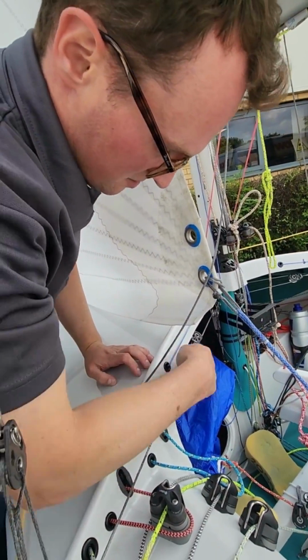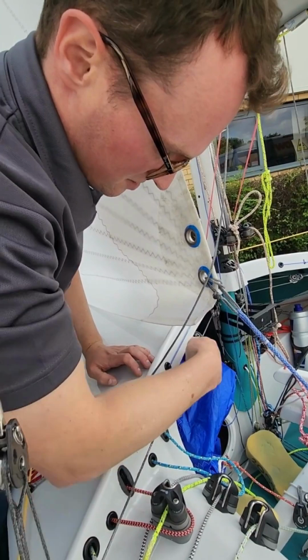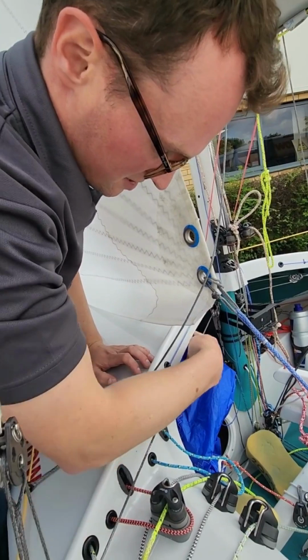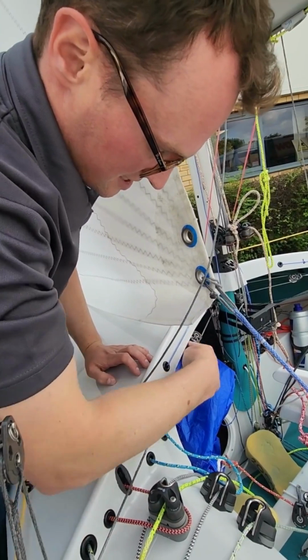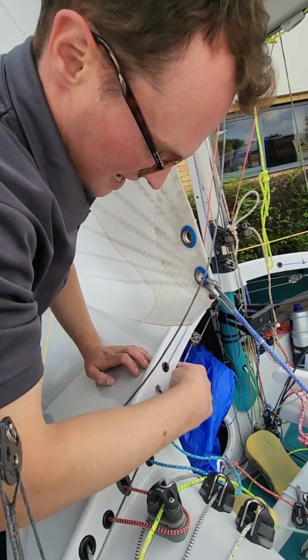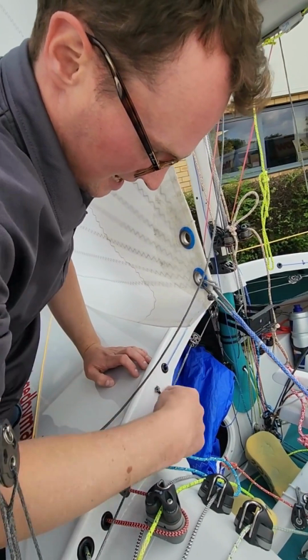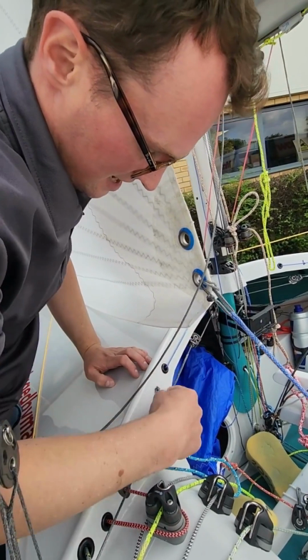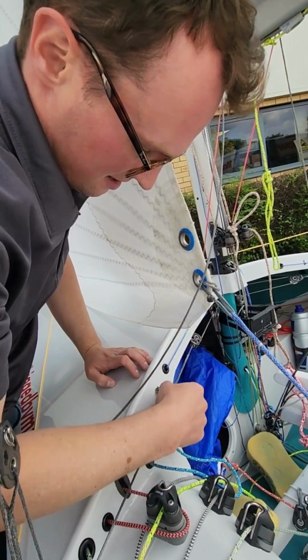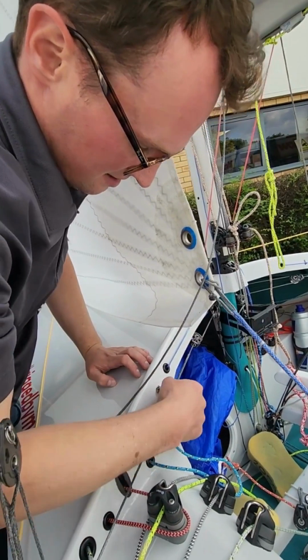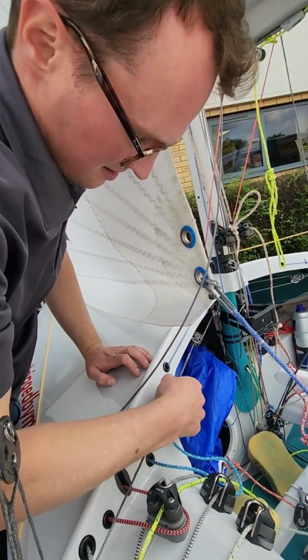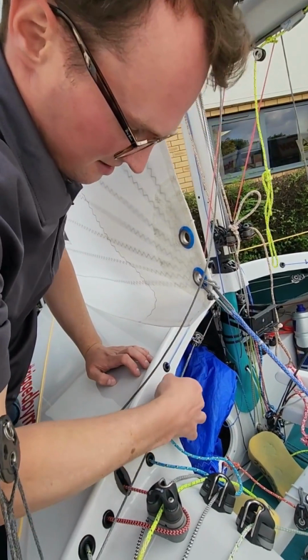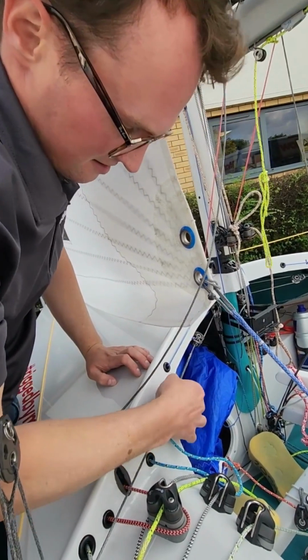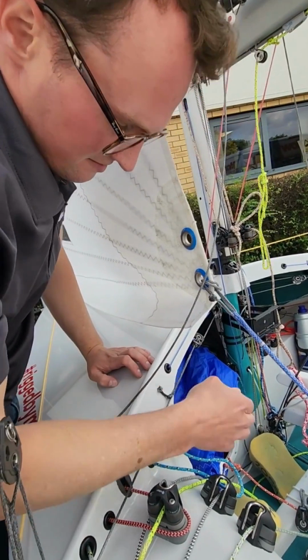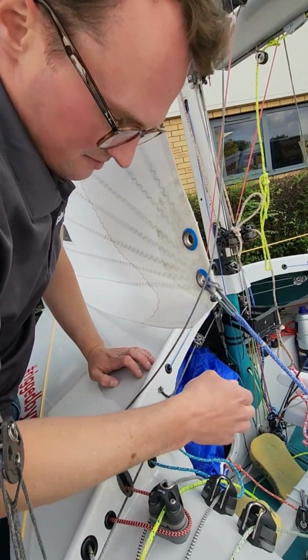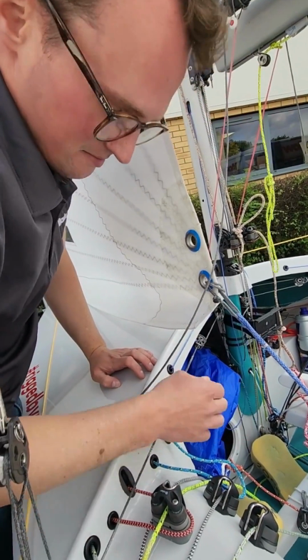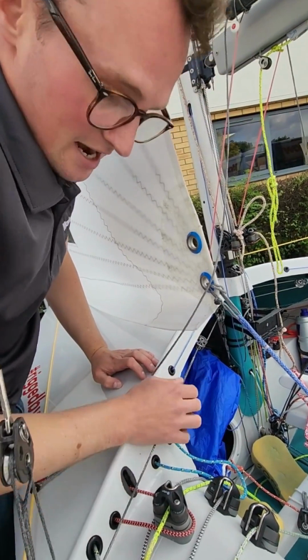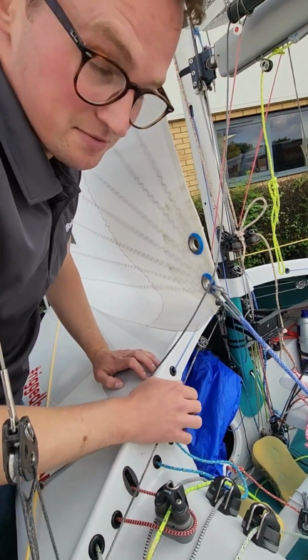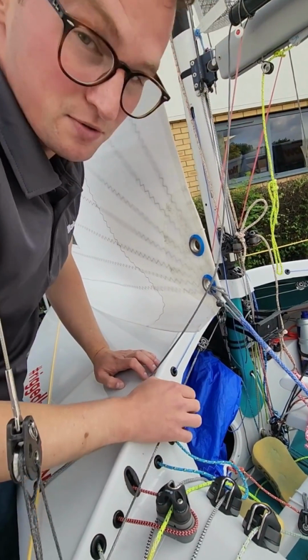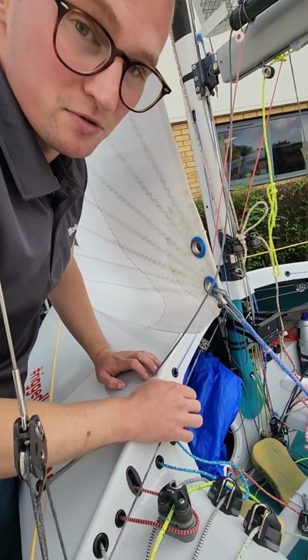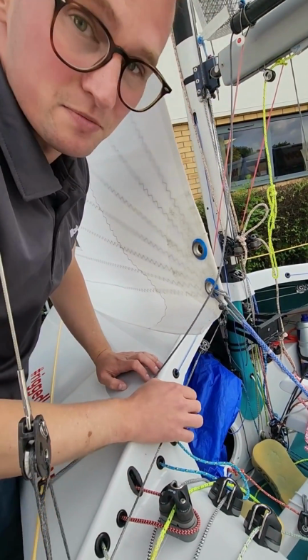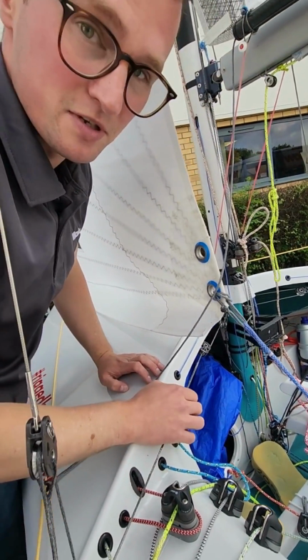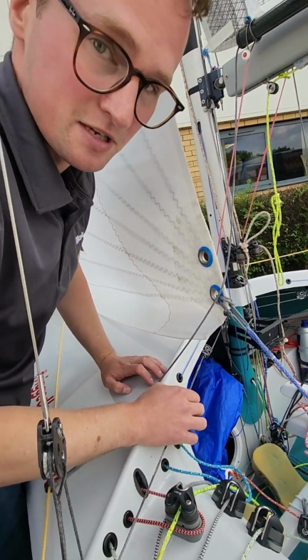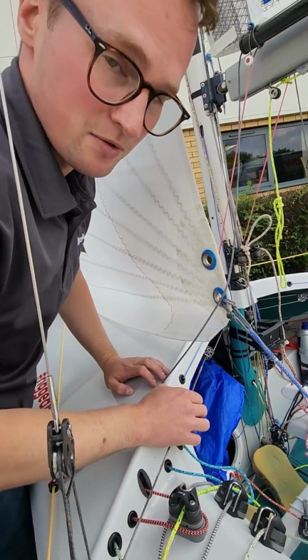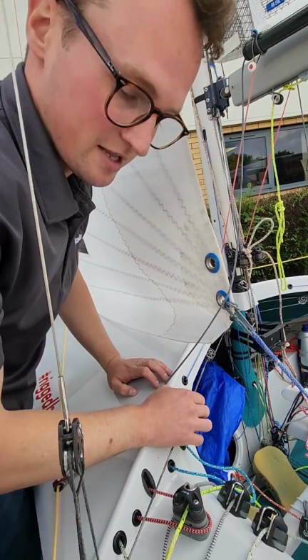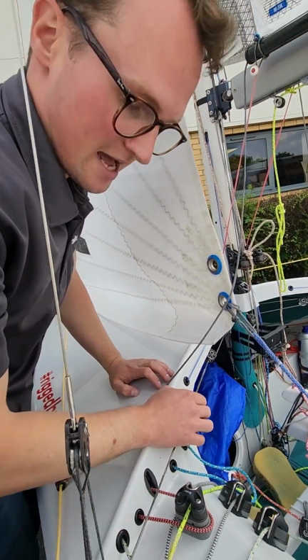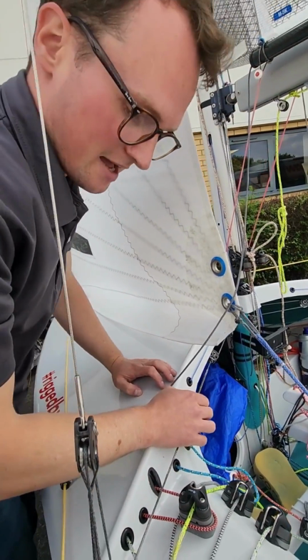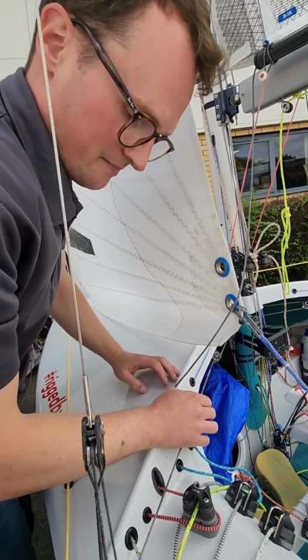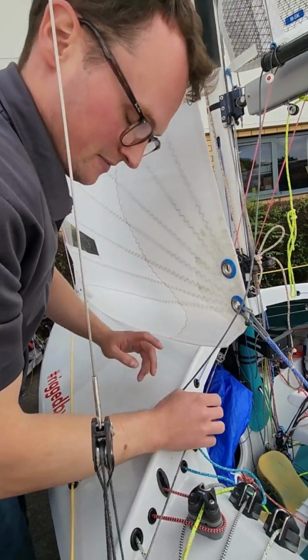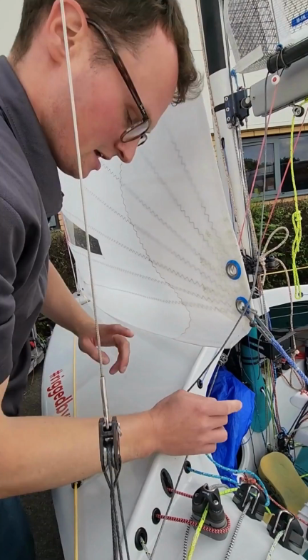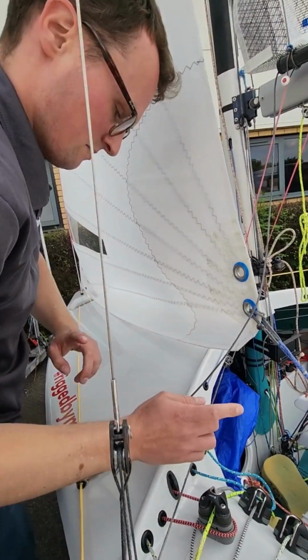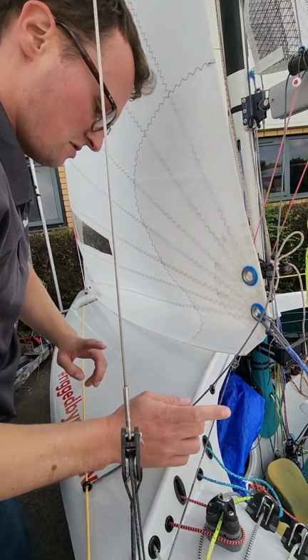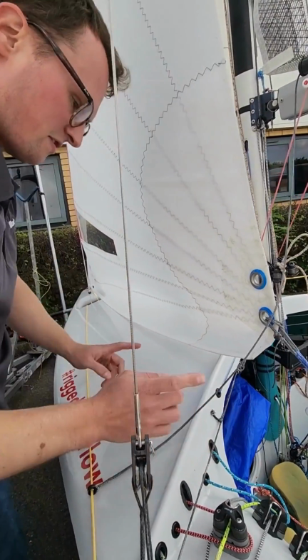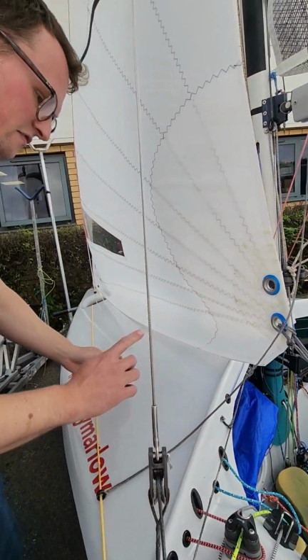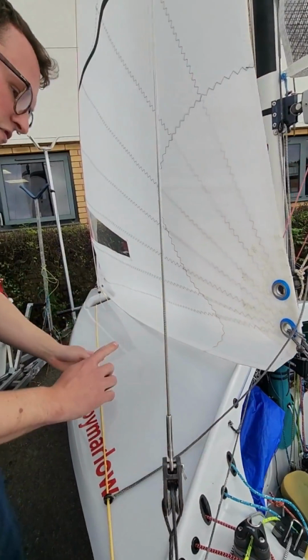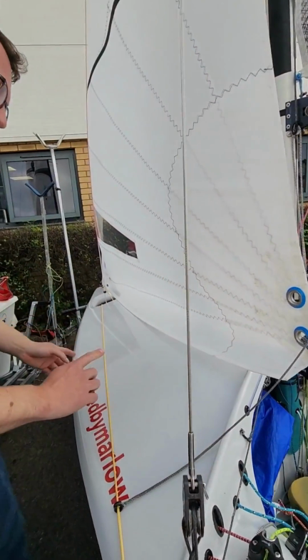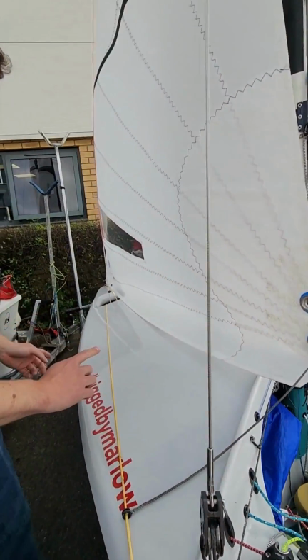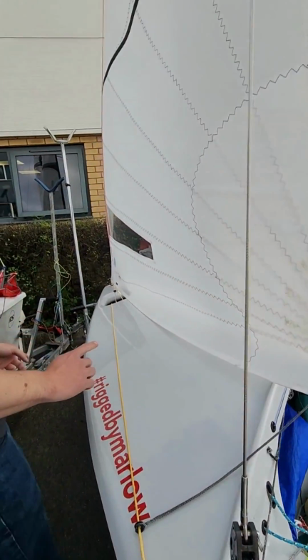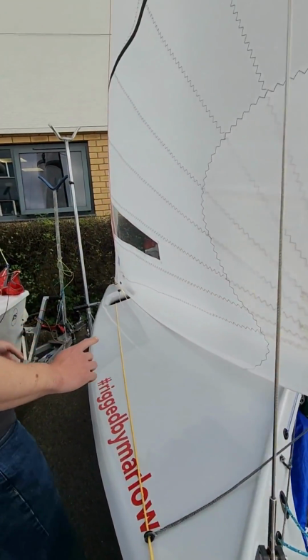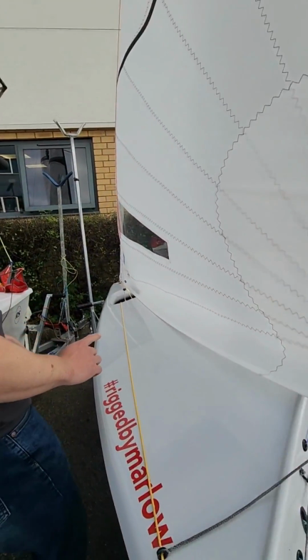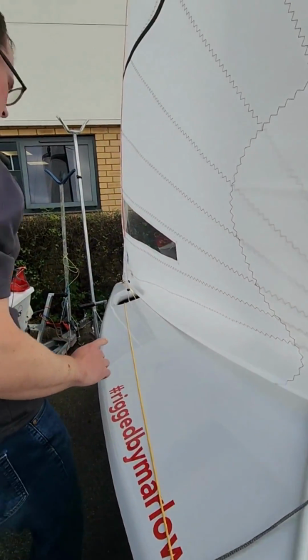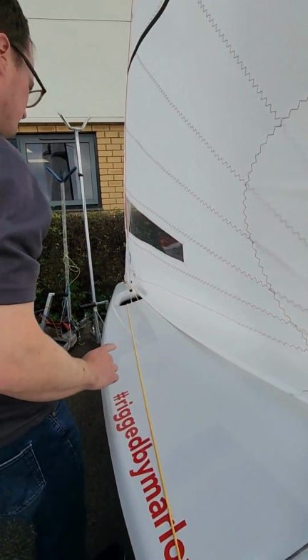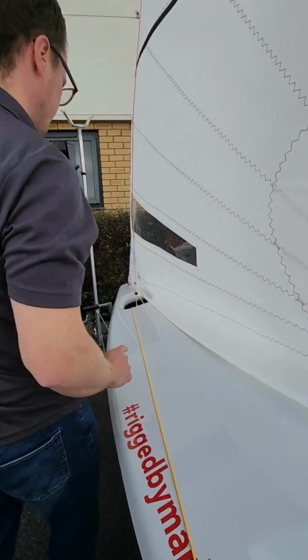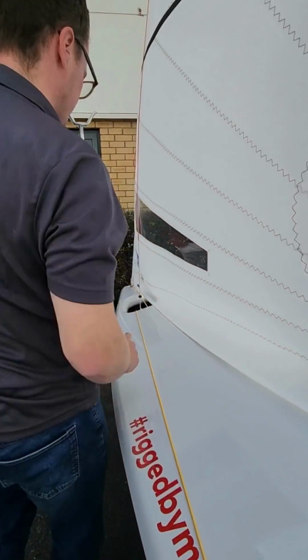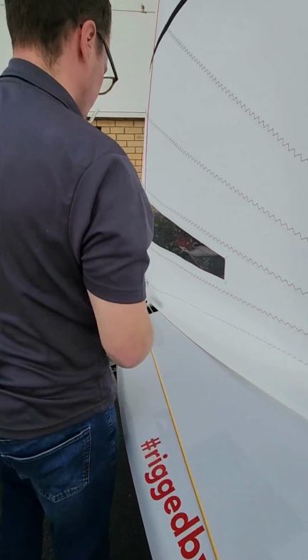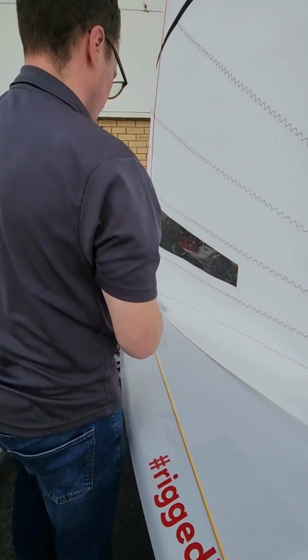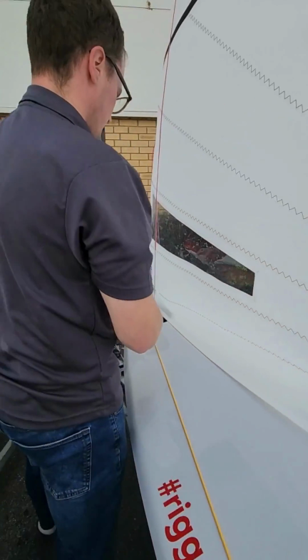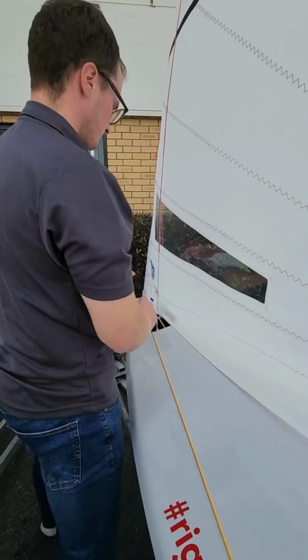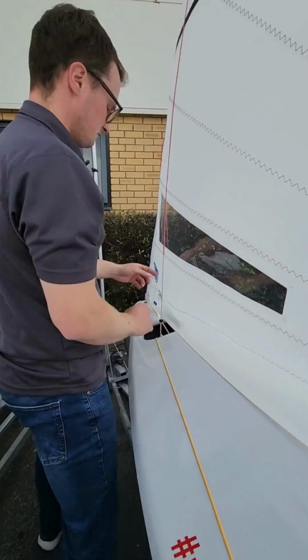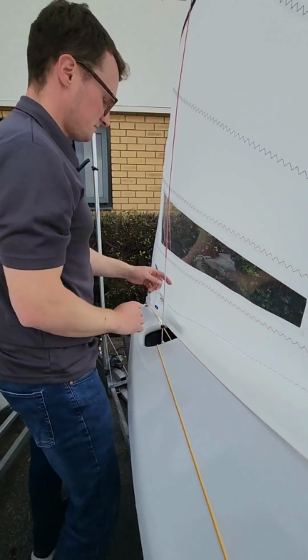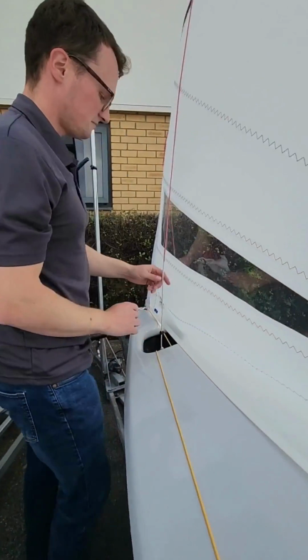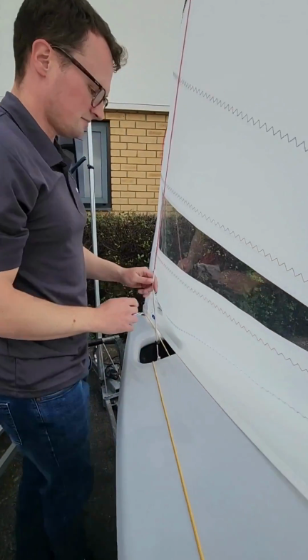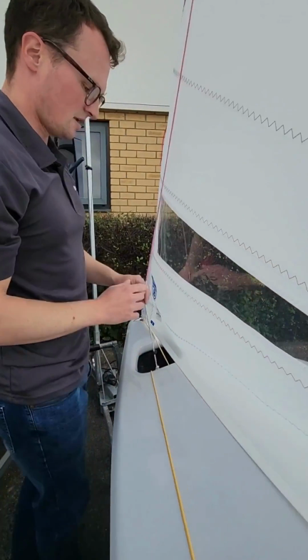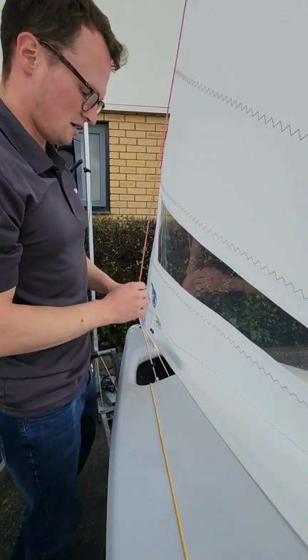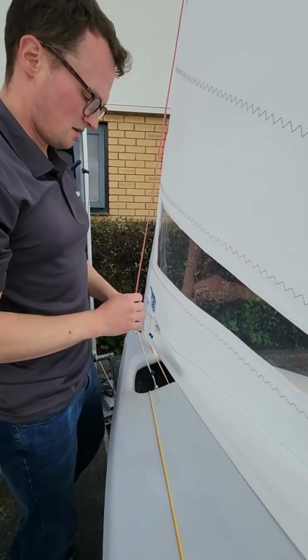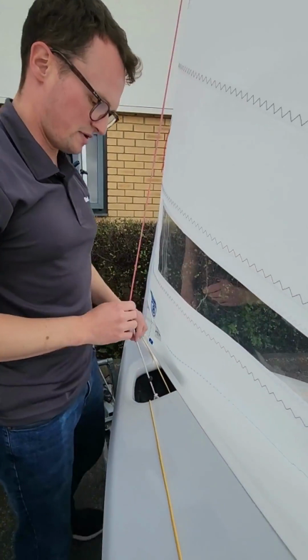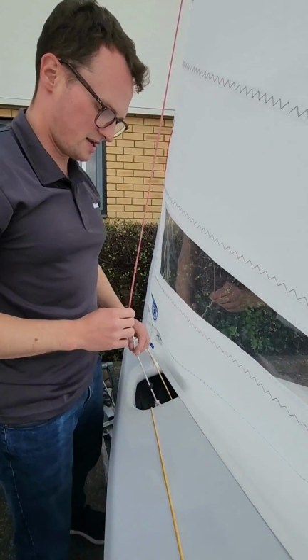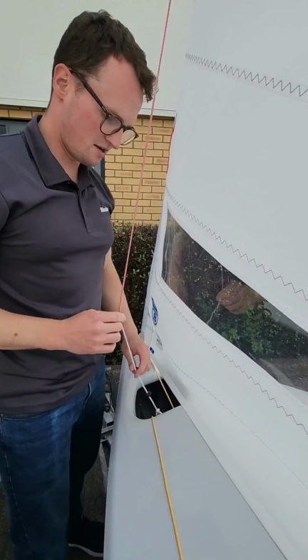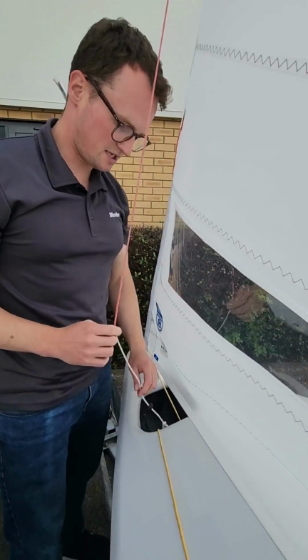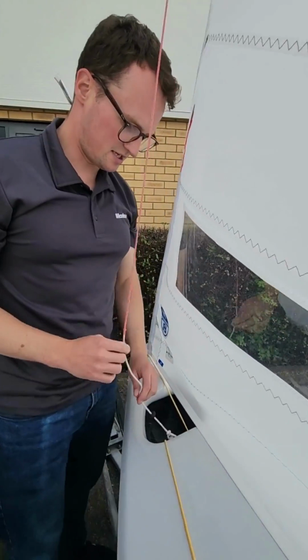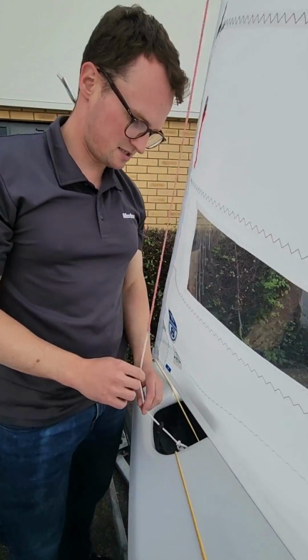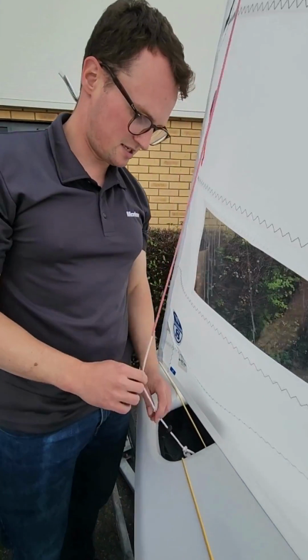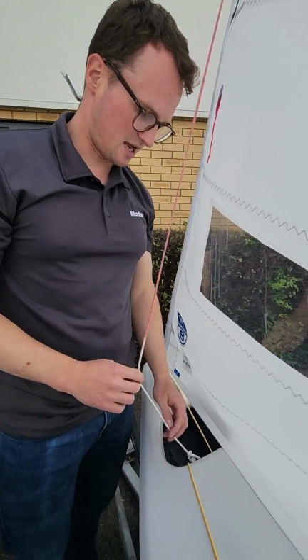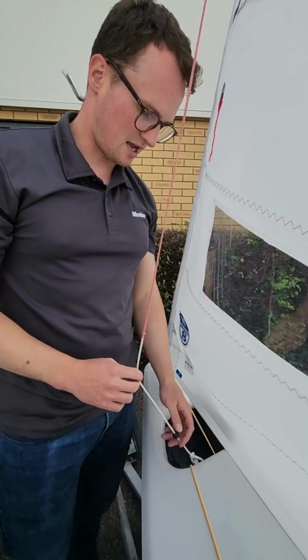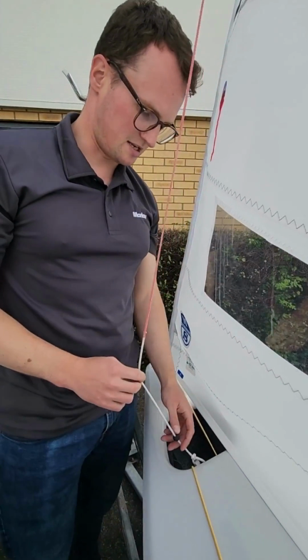We have noticed a little bit of catching as the rig tension line goes across the deck here — perhaps we ought to put some chafe cover on there as well.